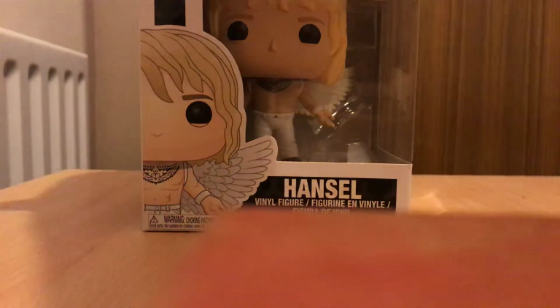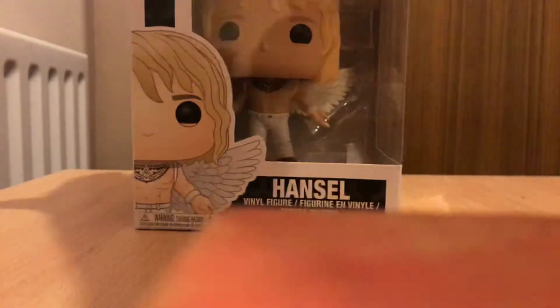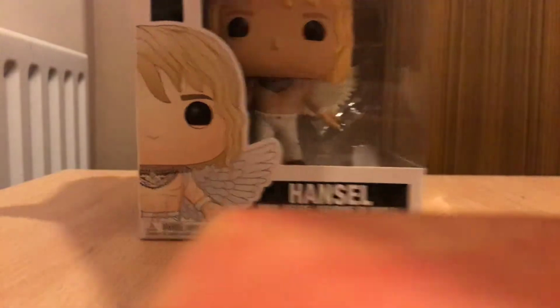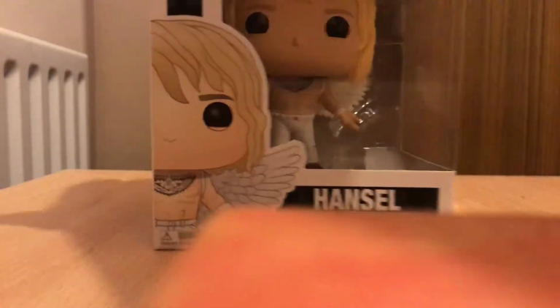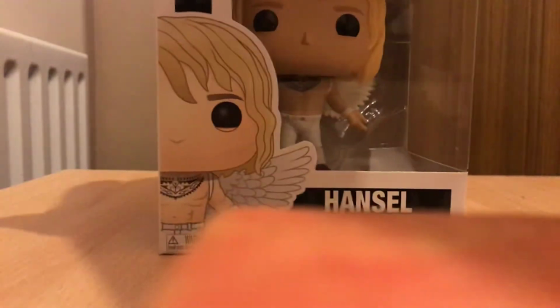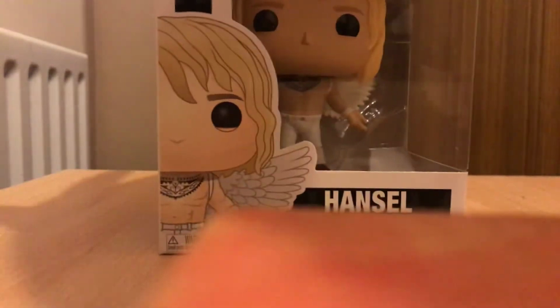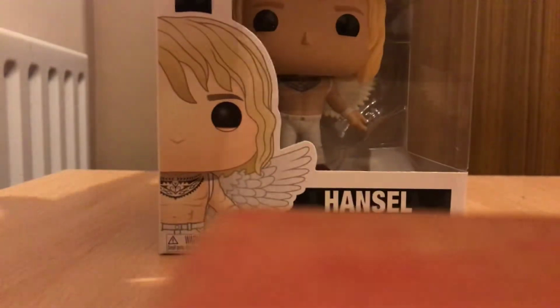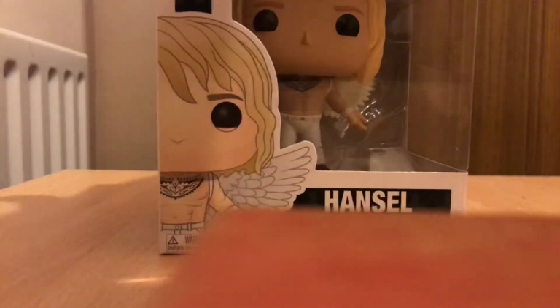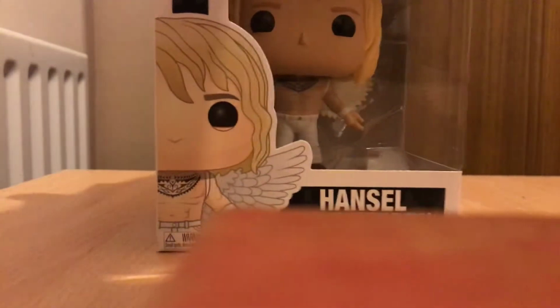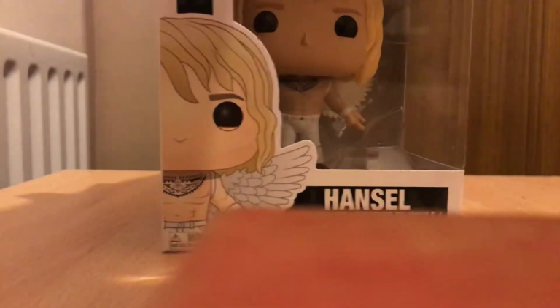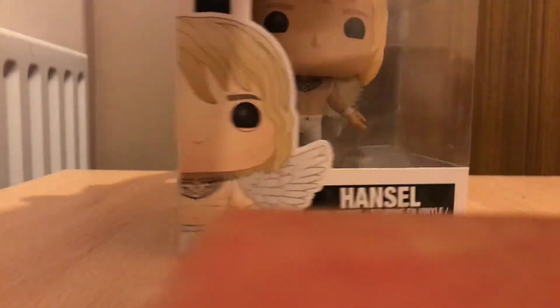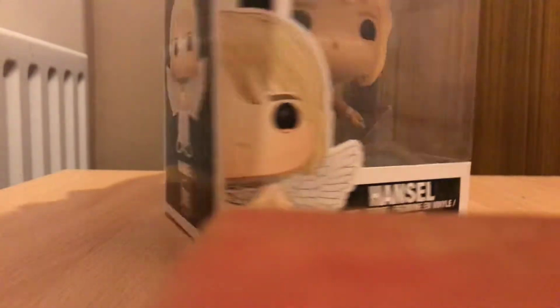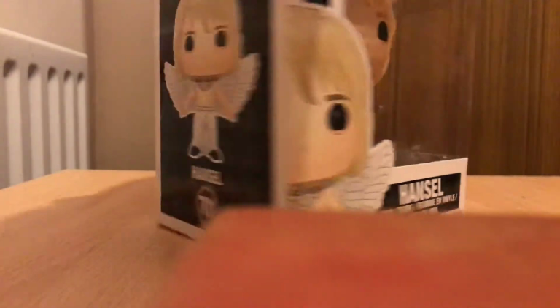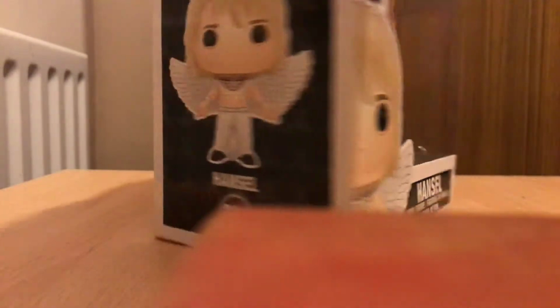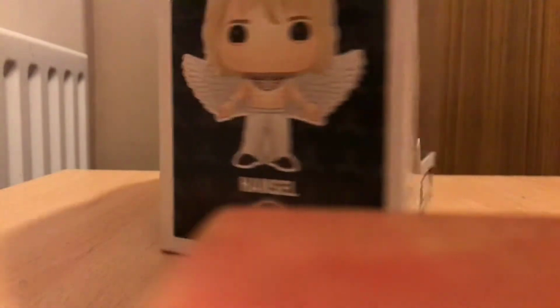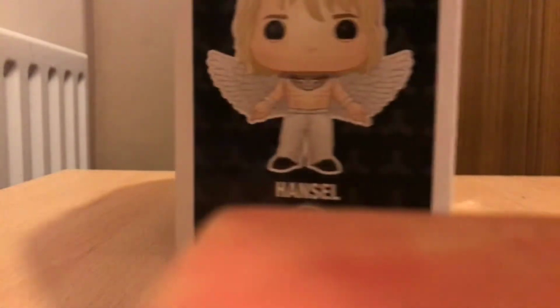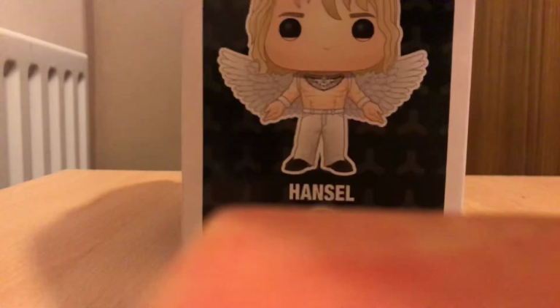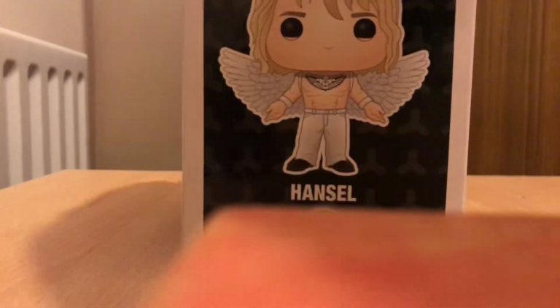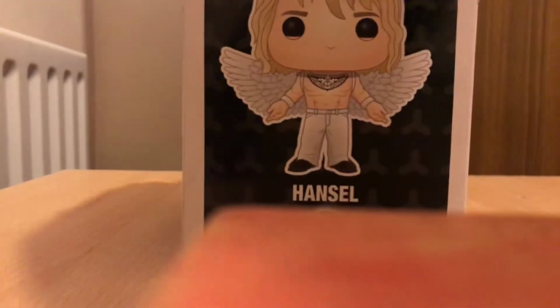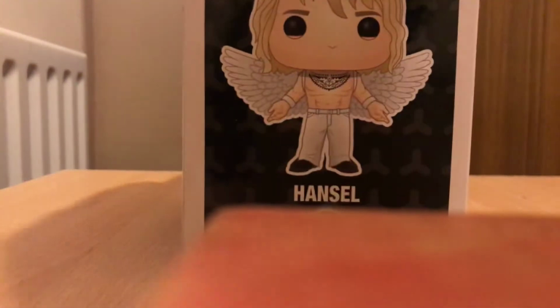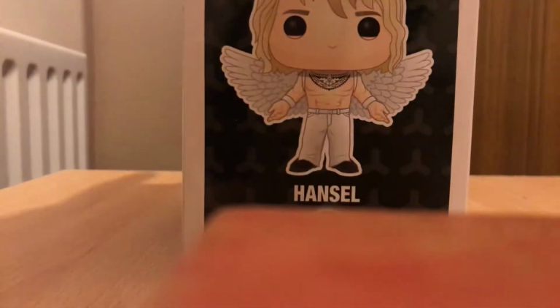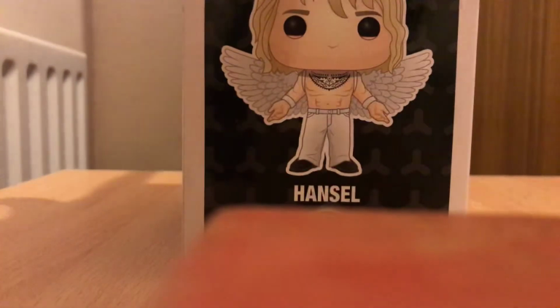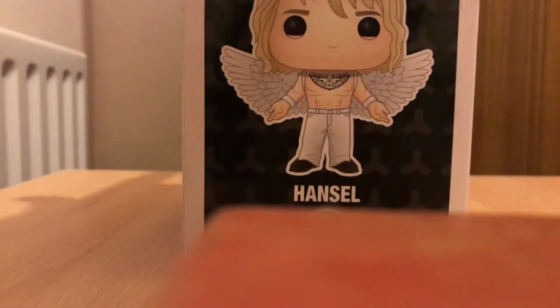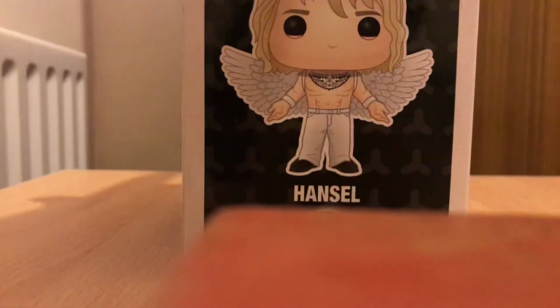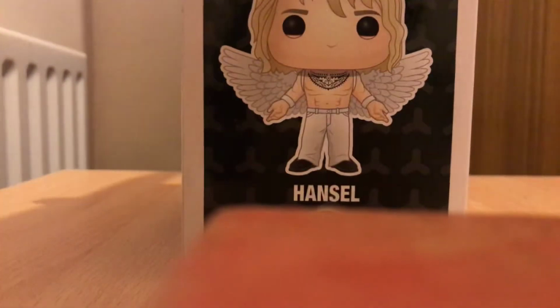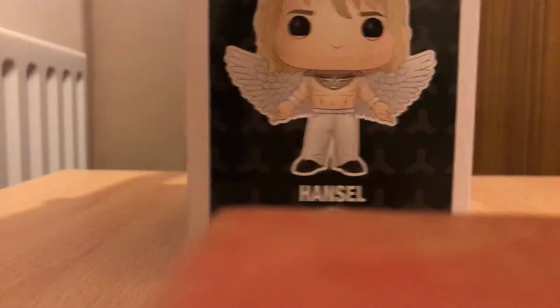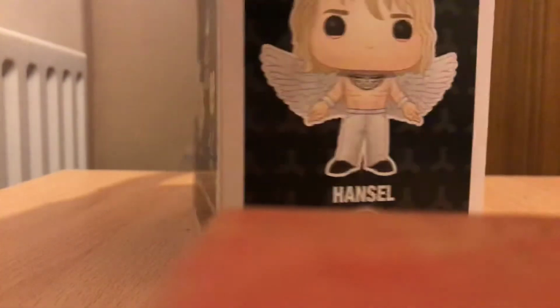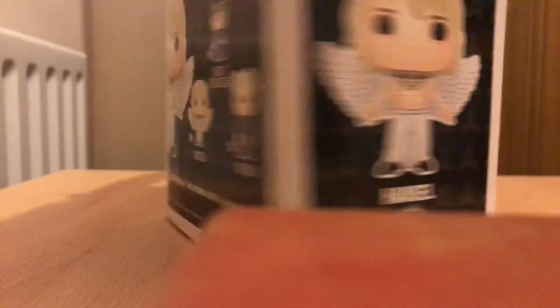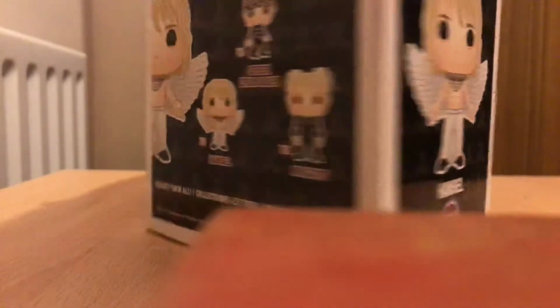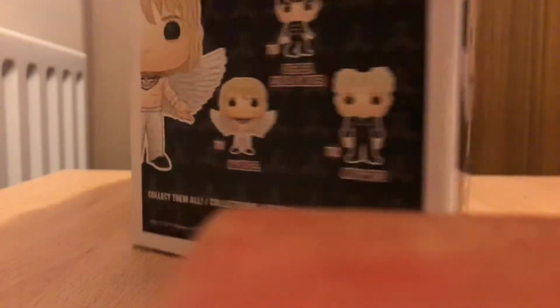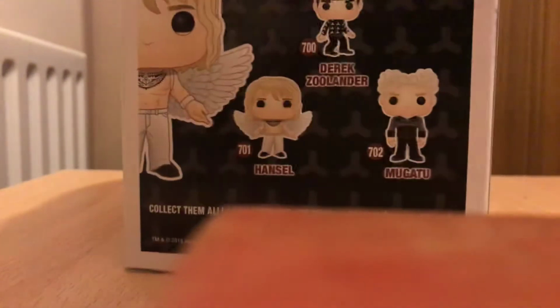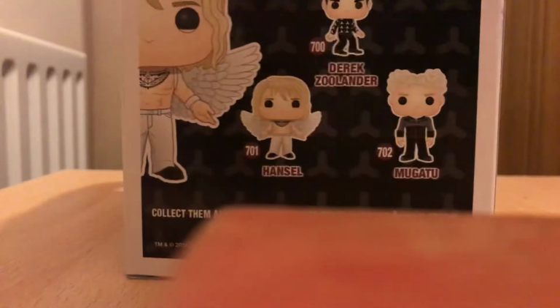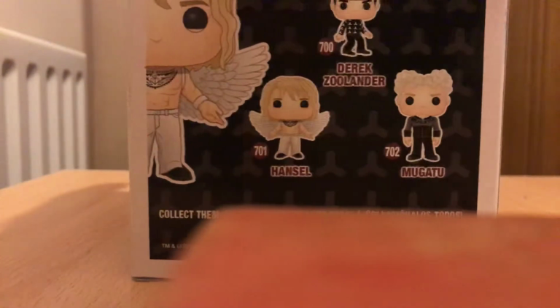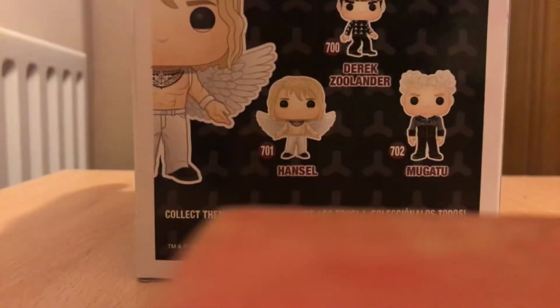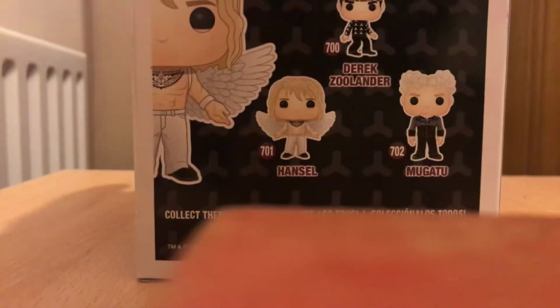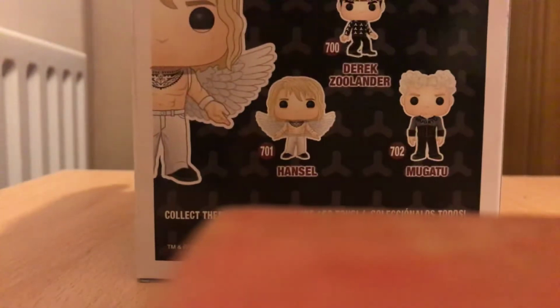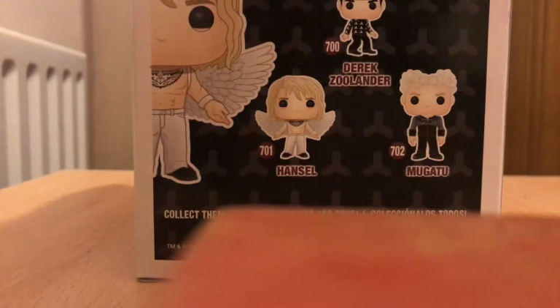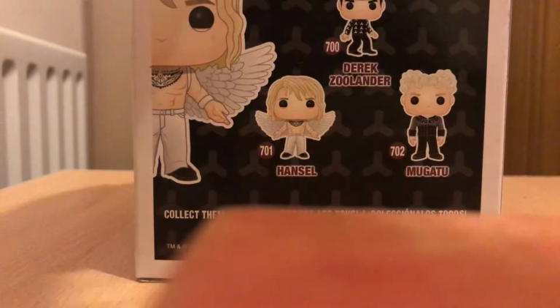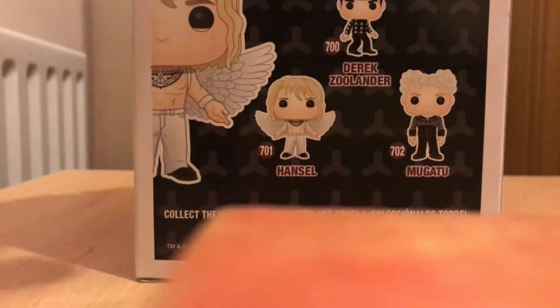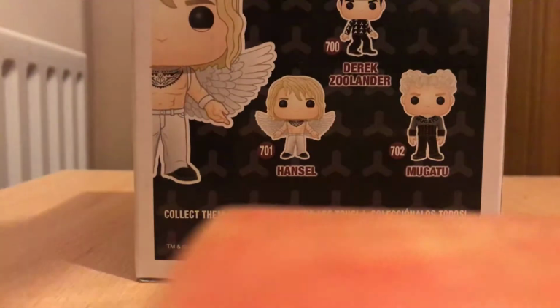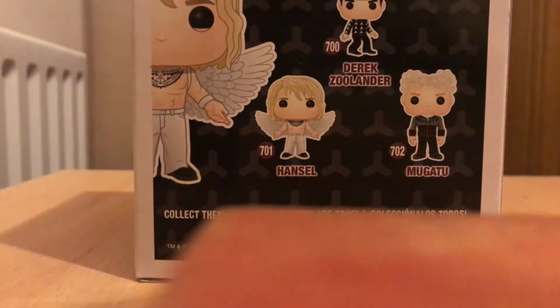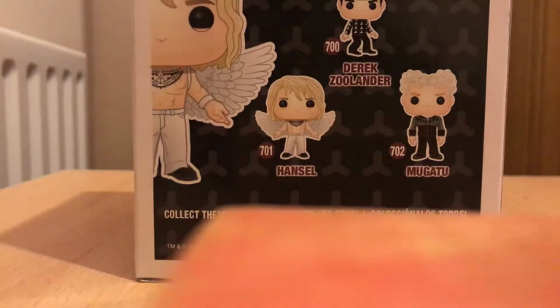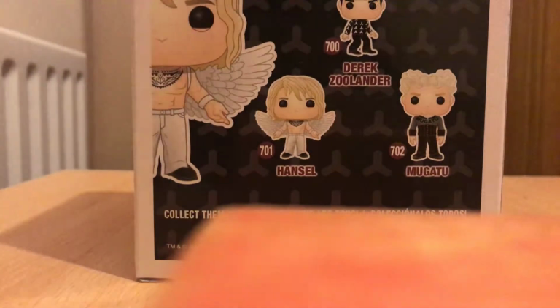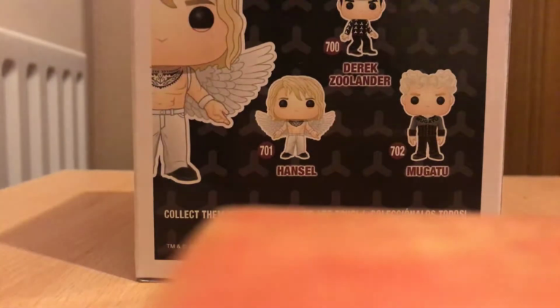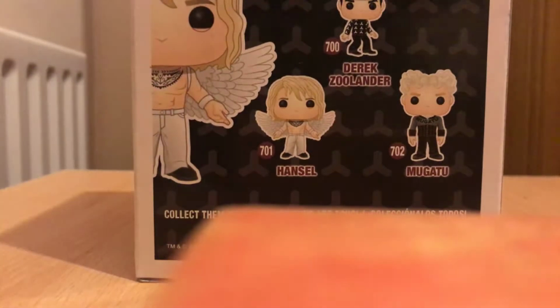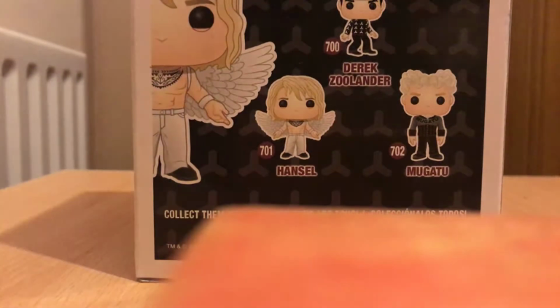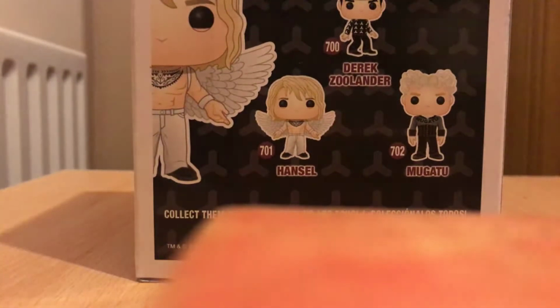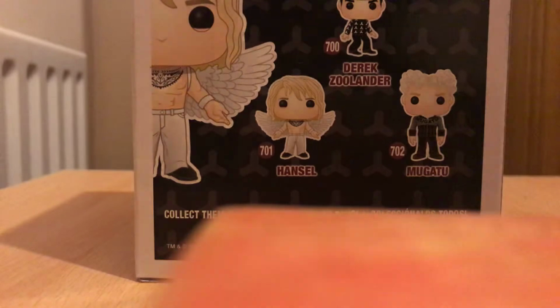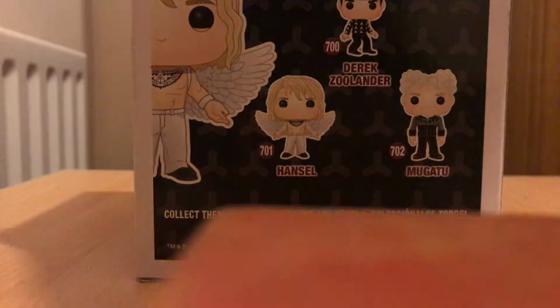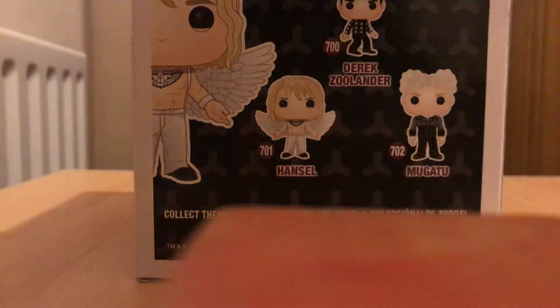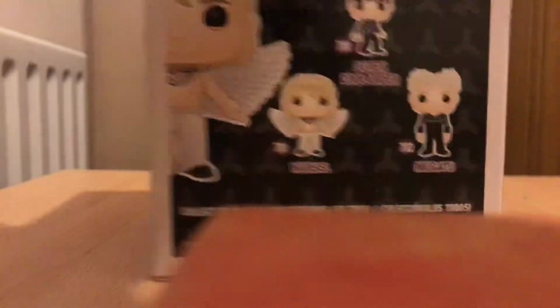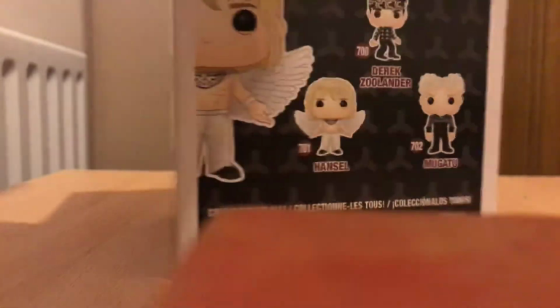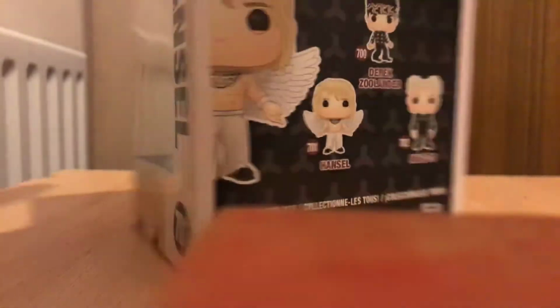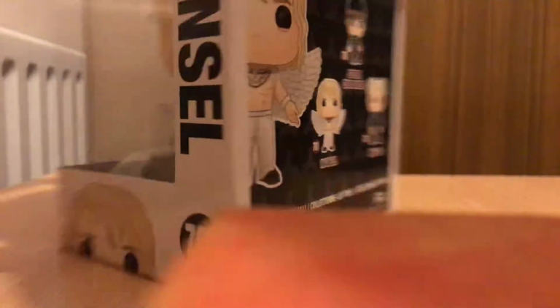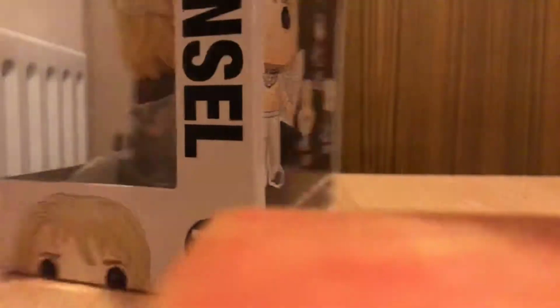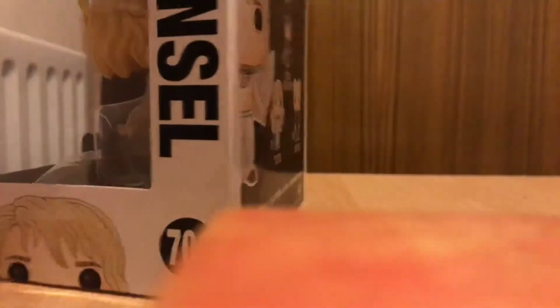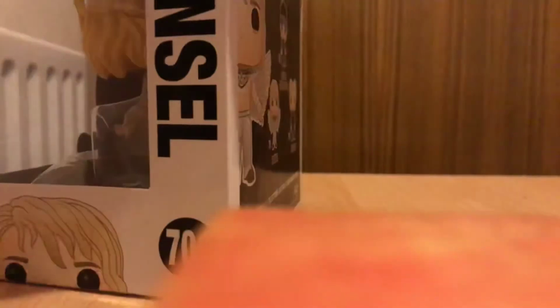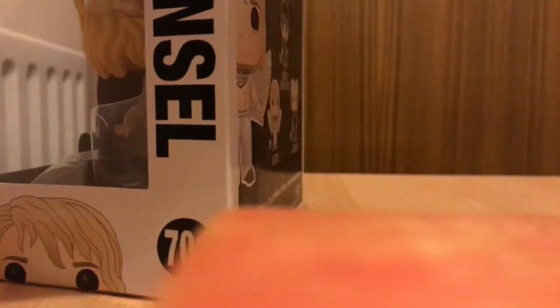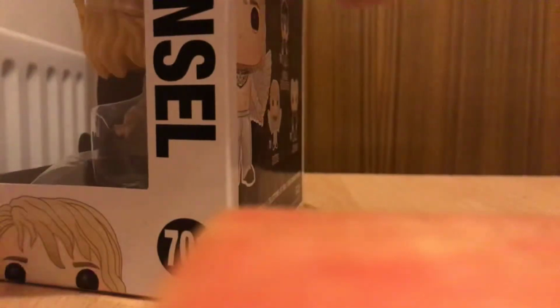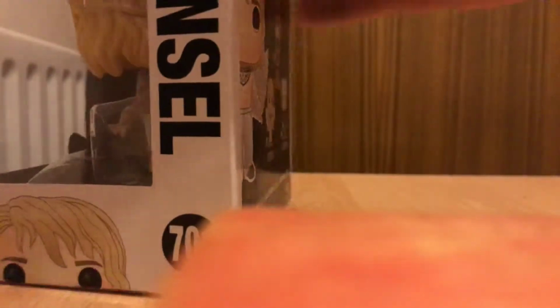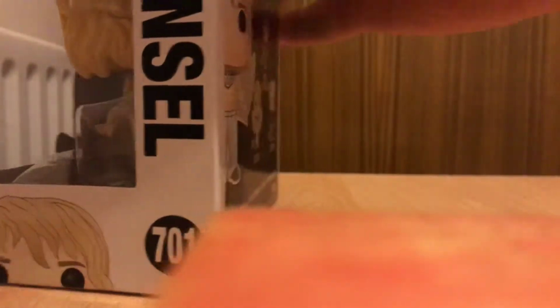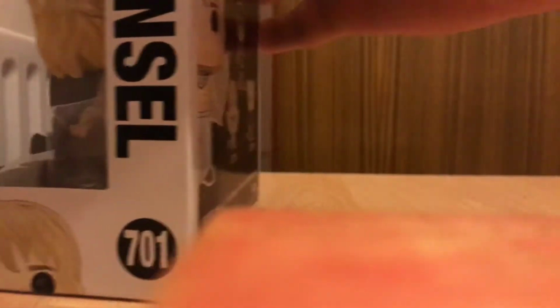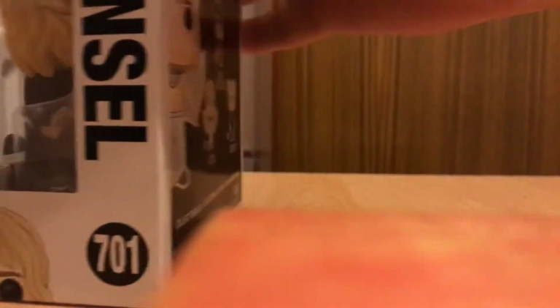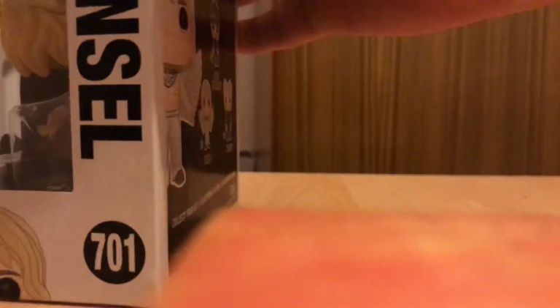Hey, this is Lewis Harbert, and I'm here to review the Funko Pop of Hansel from Zoolander.